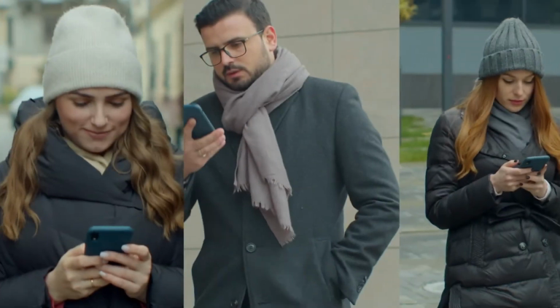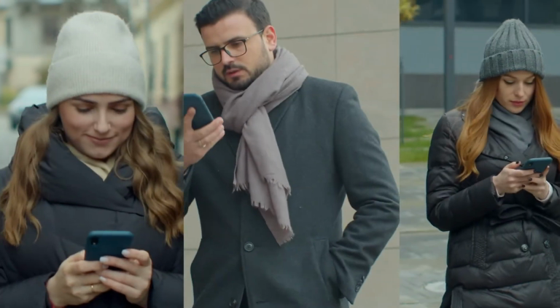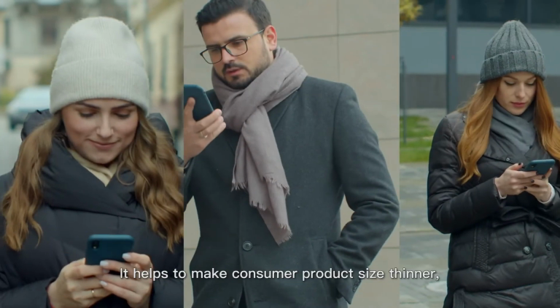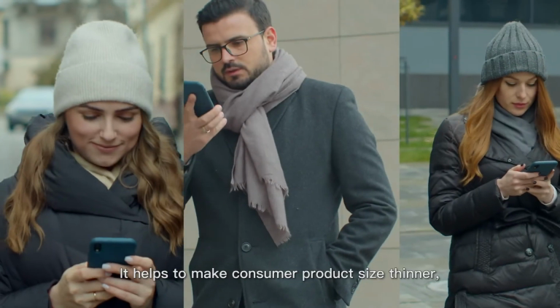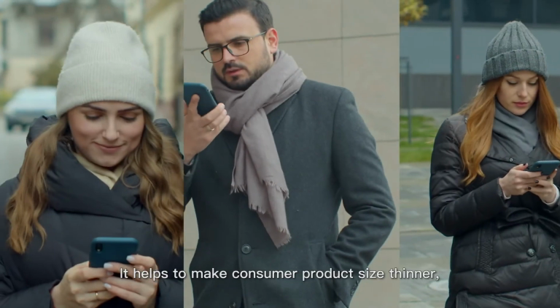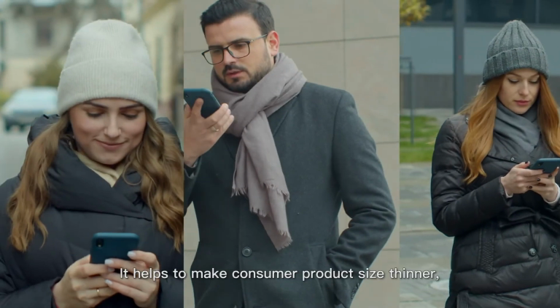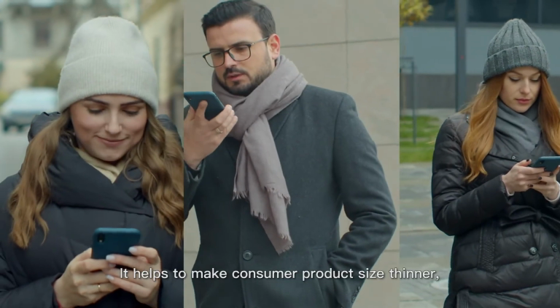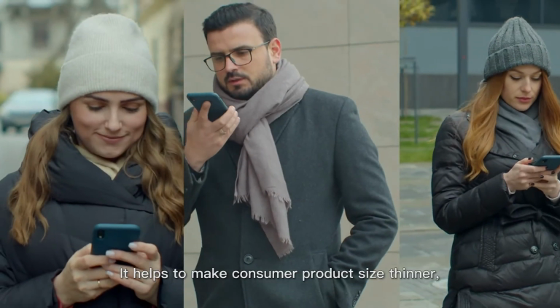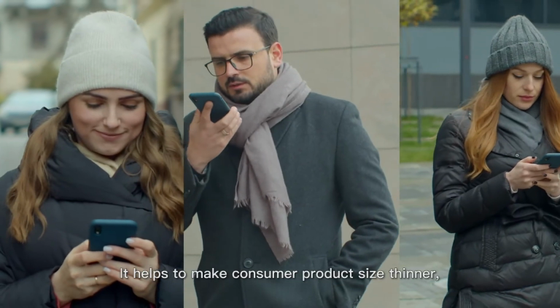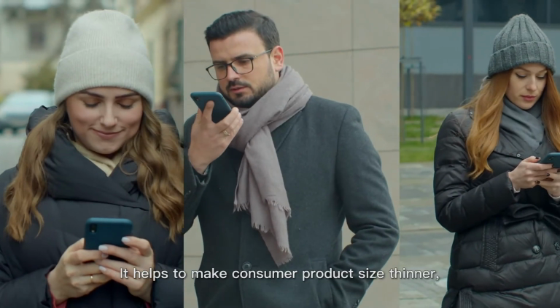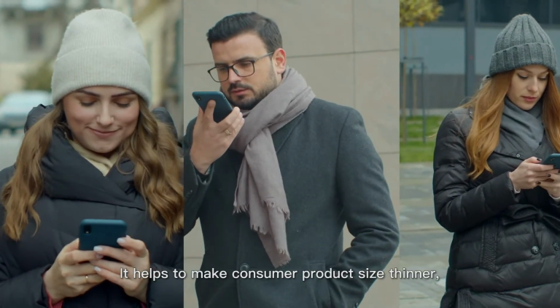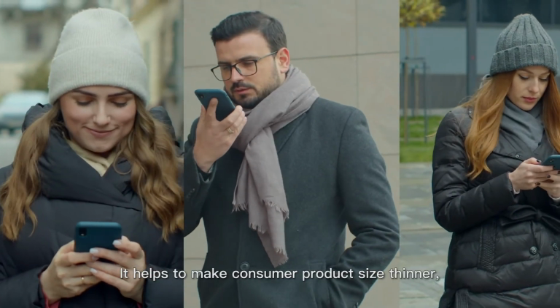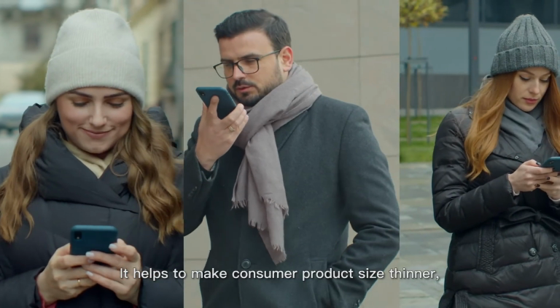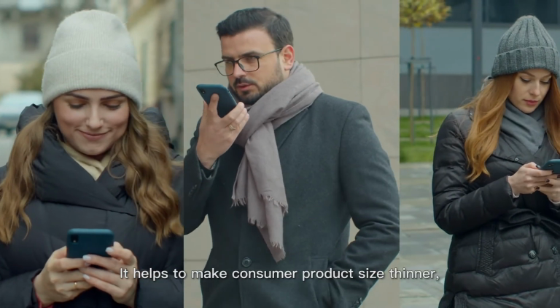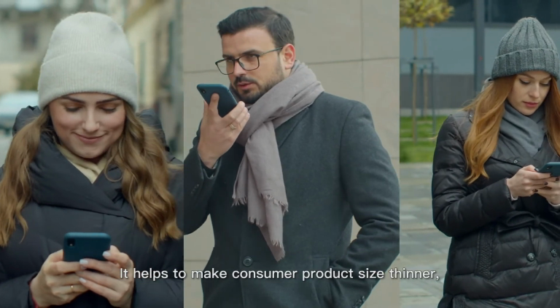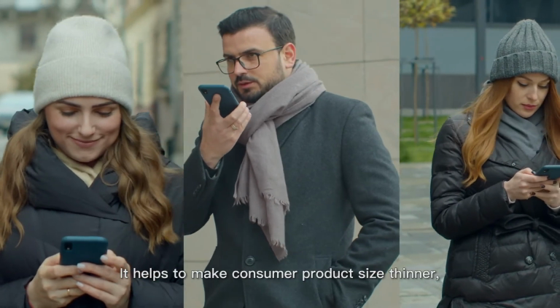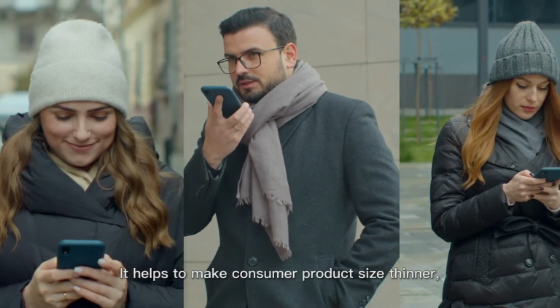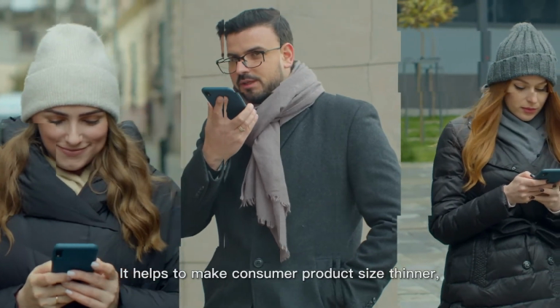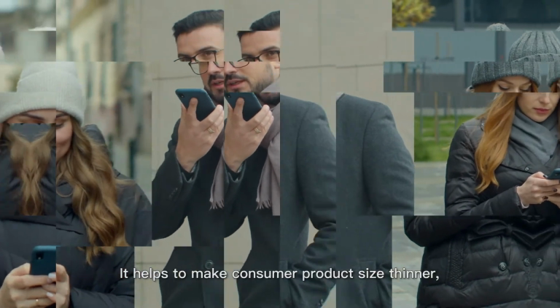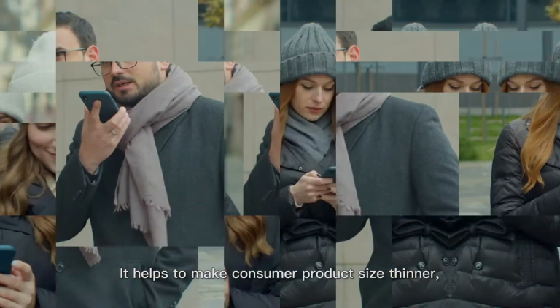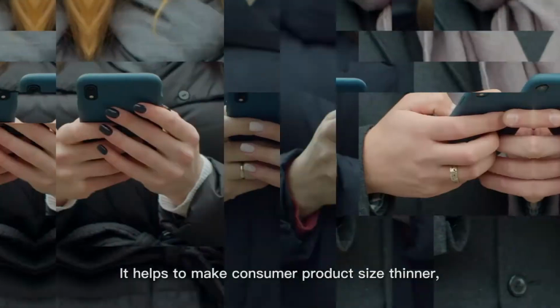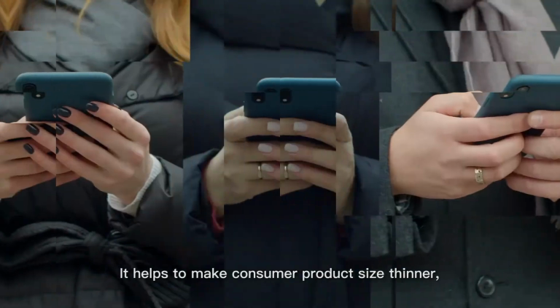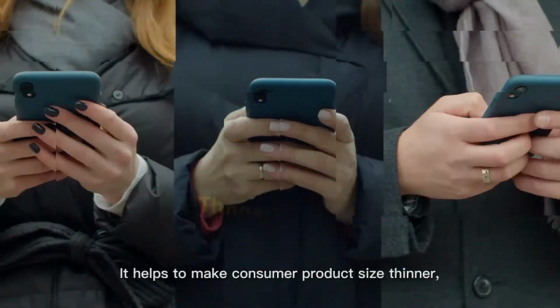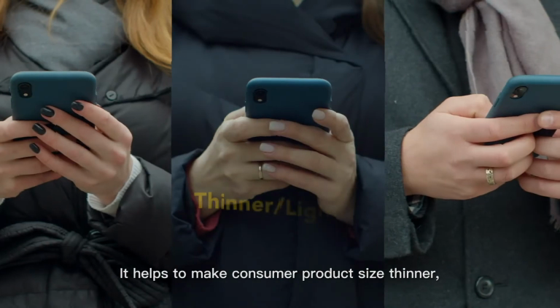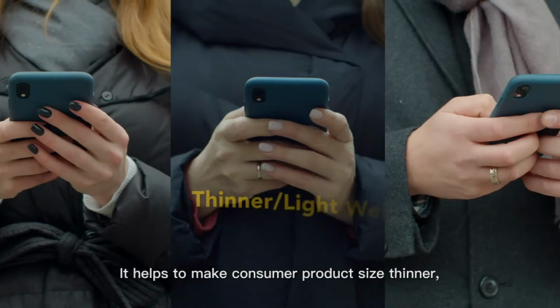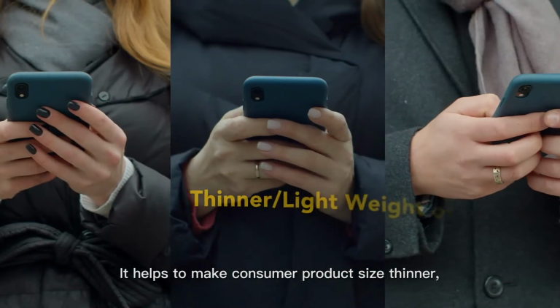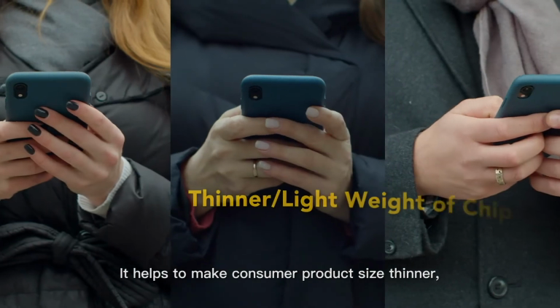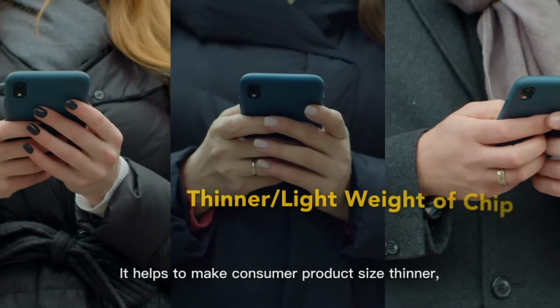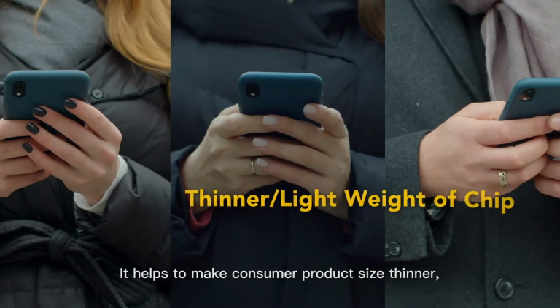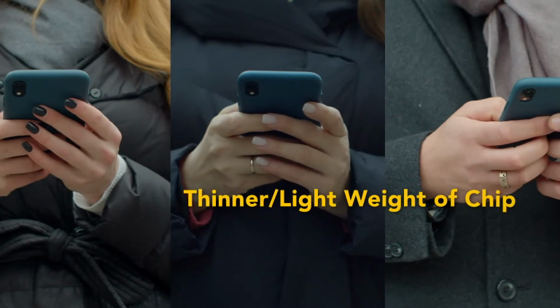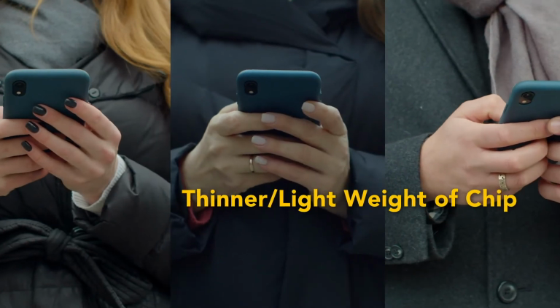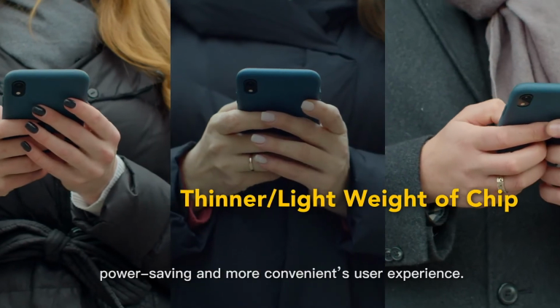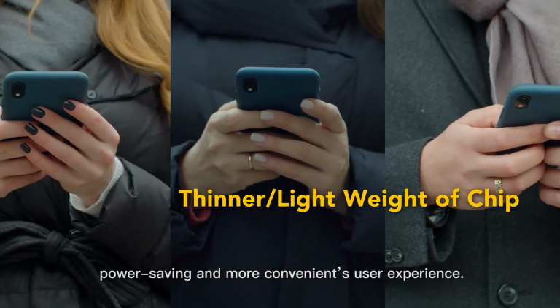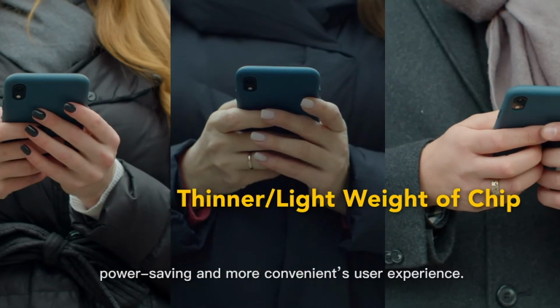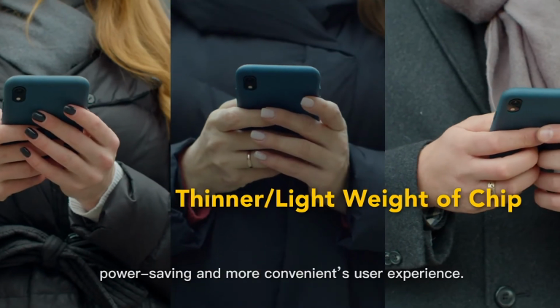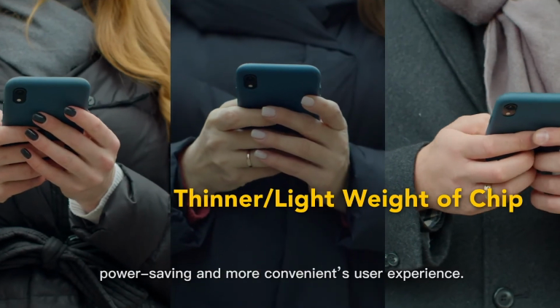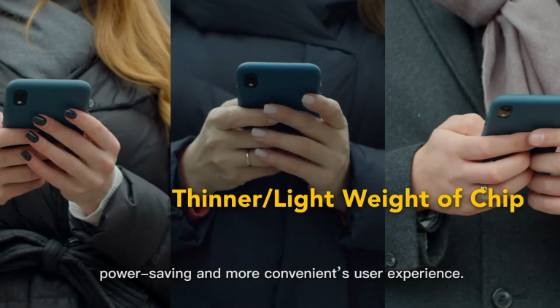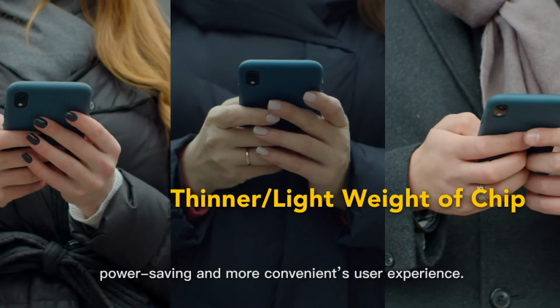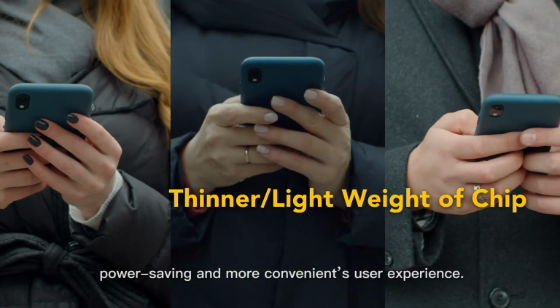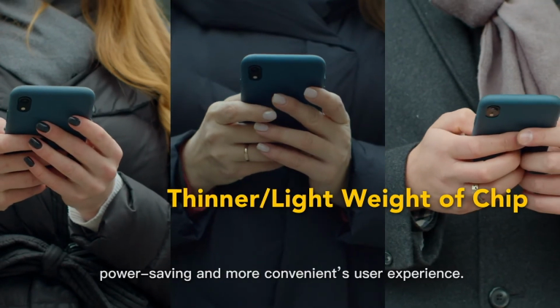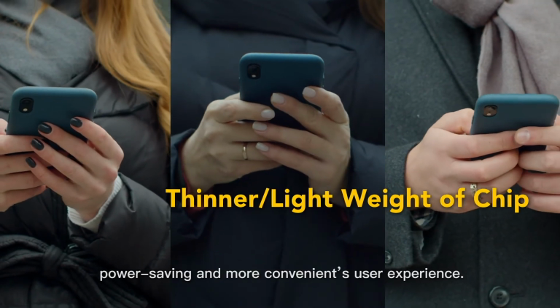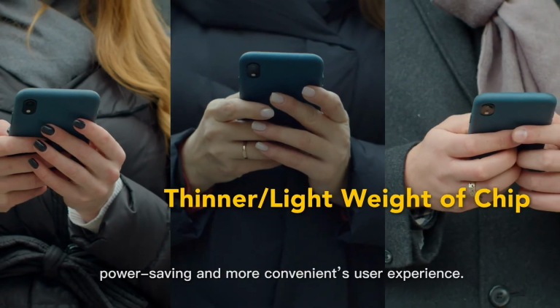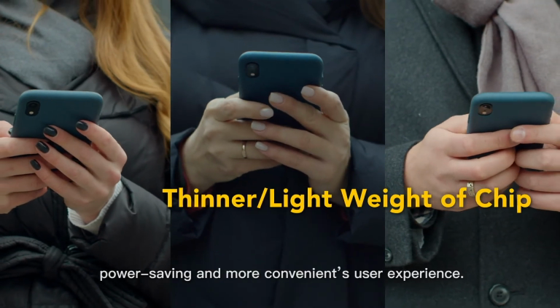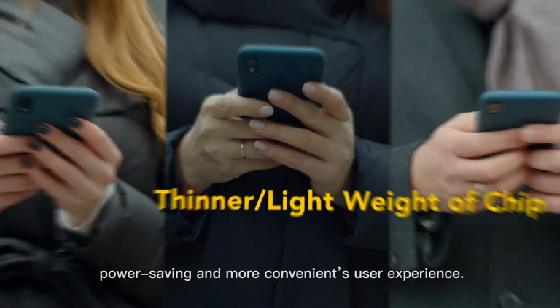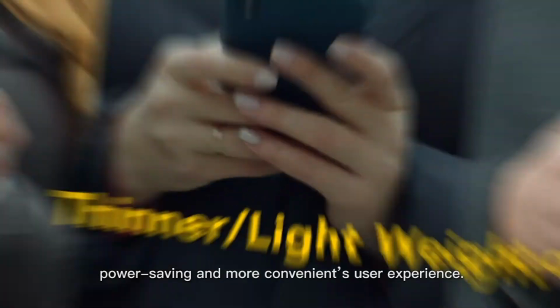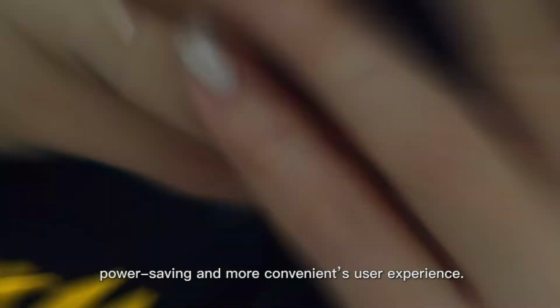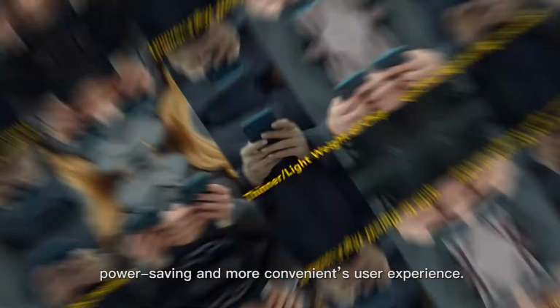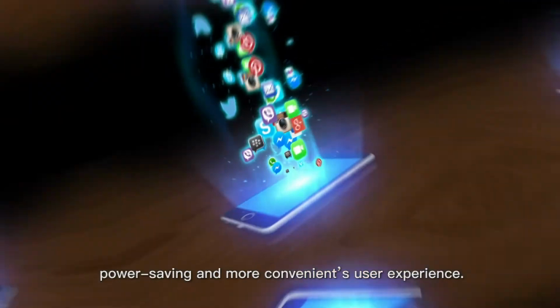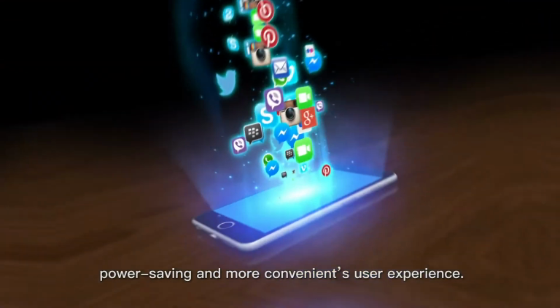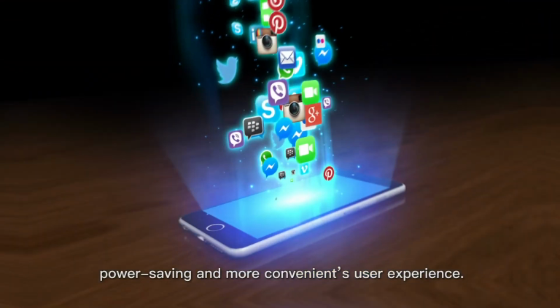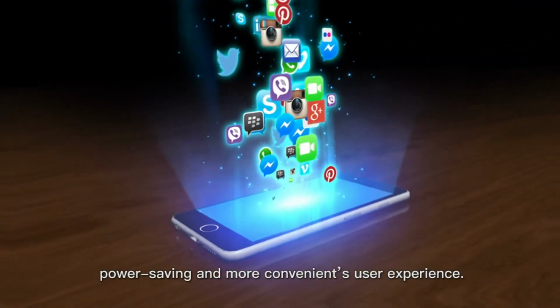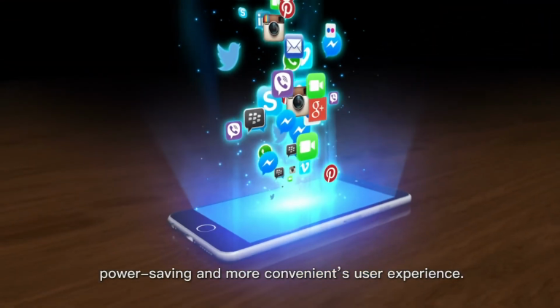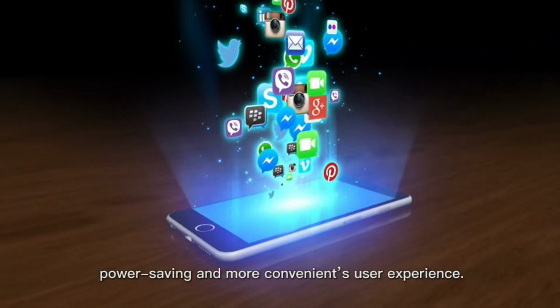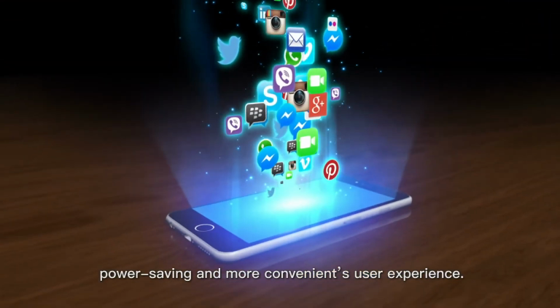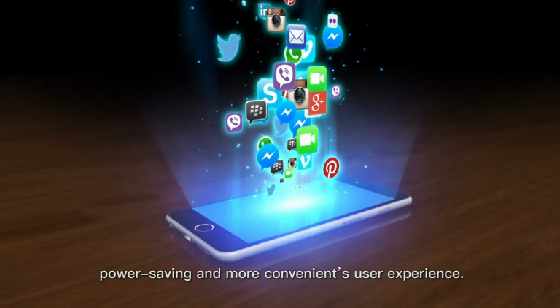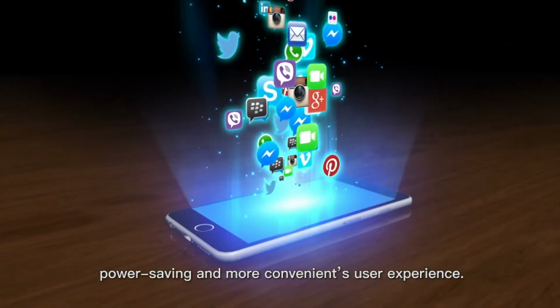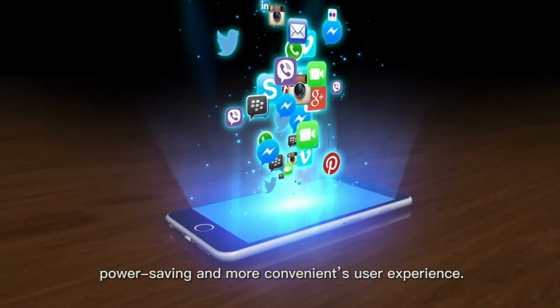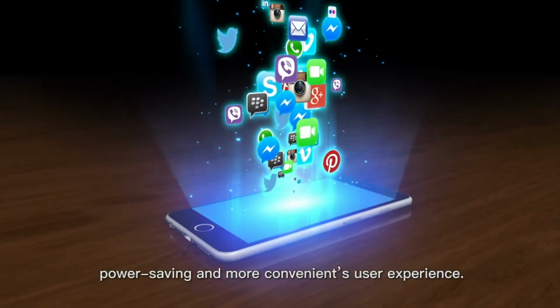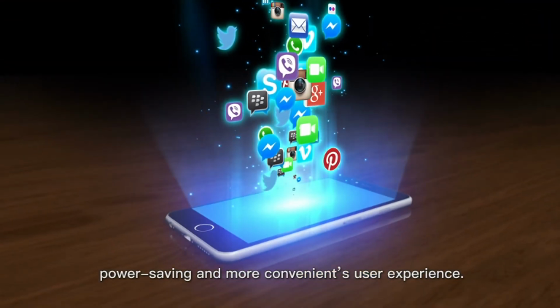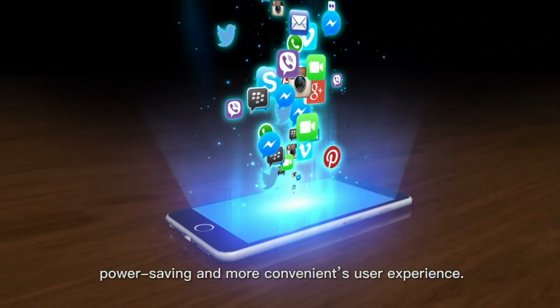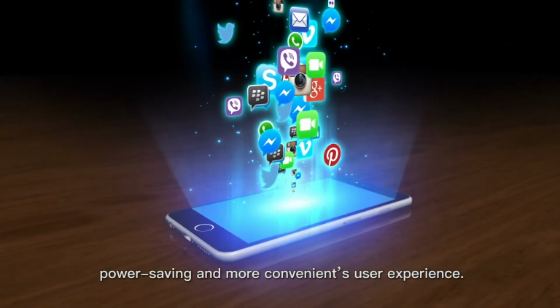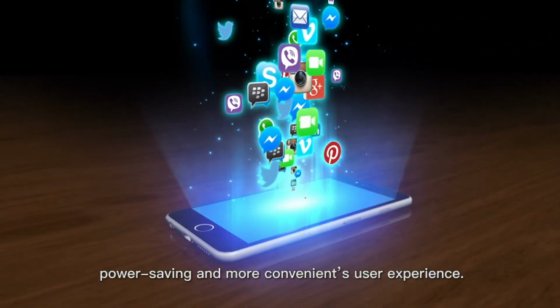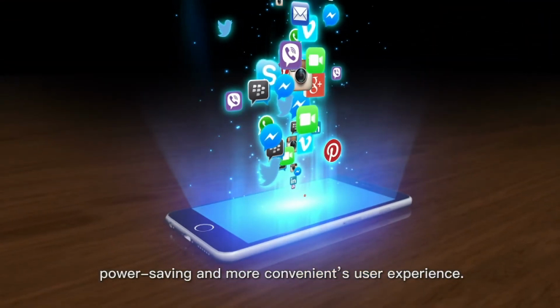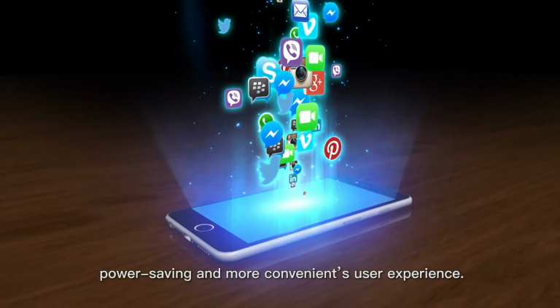It helps to make consumer product size thinner, power saving, and delivers a more convenient user experience.